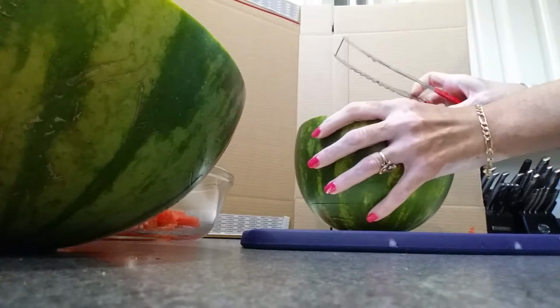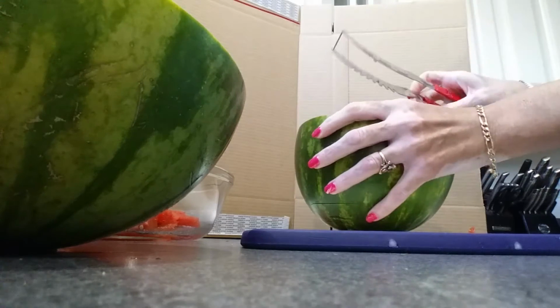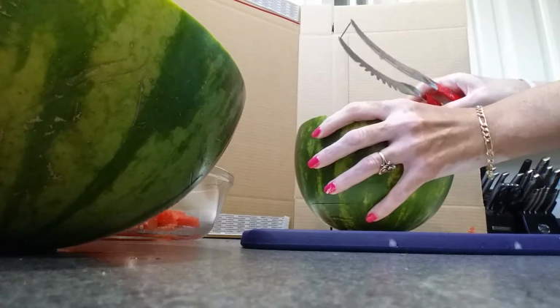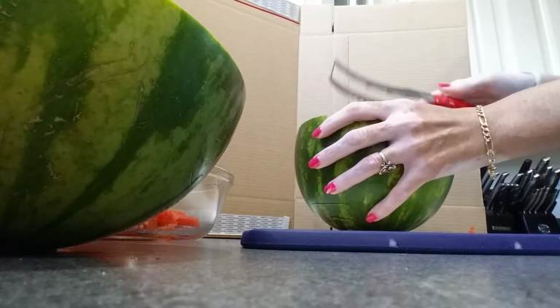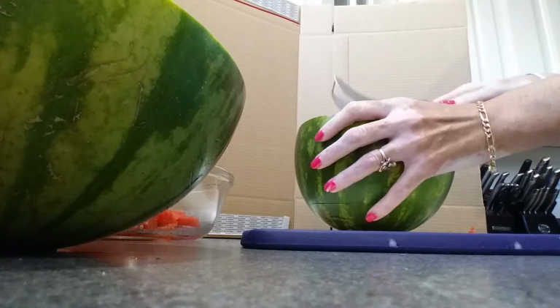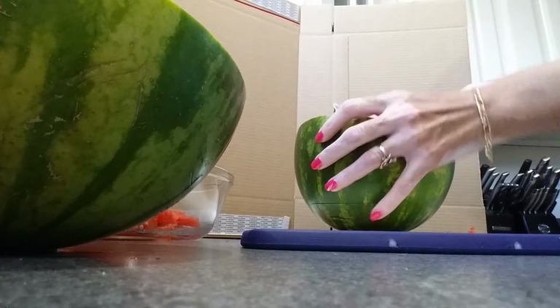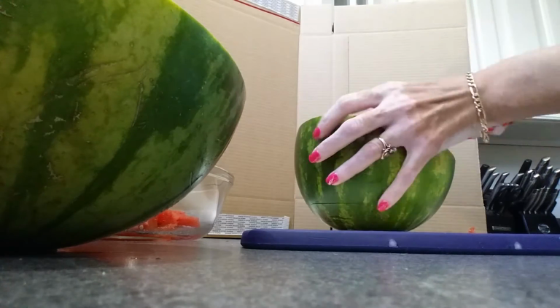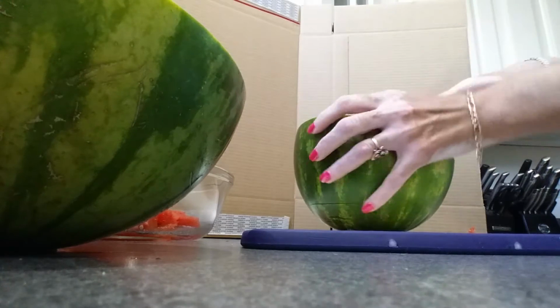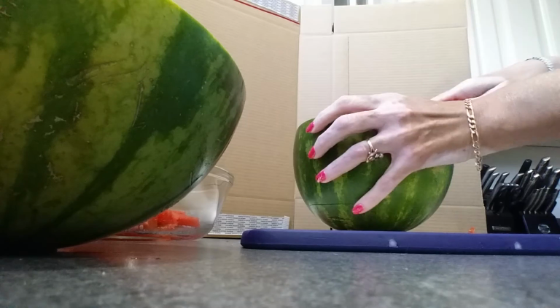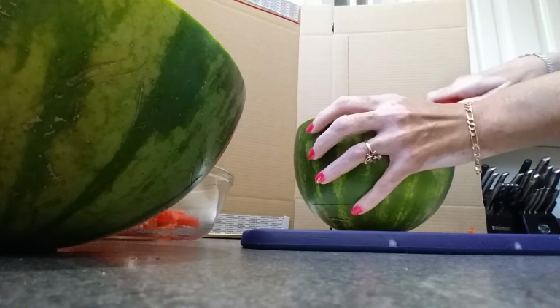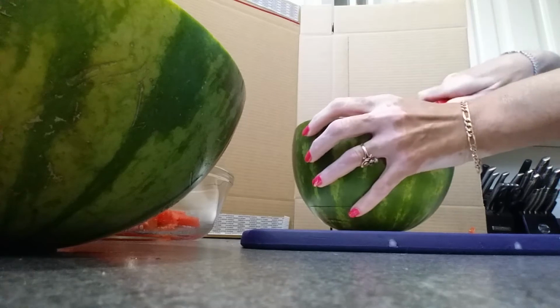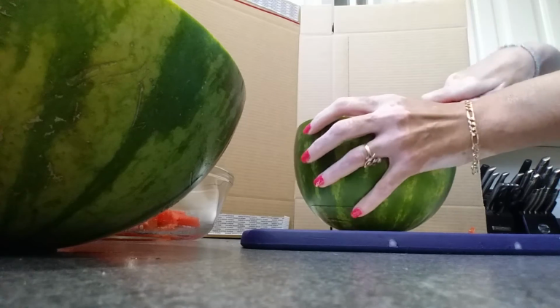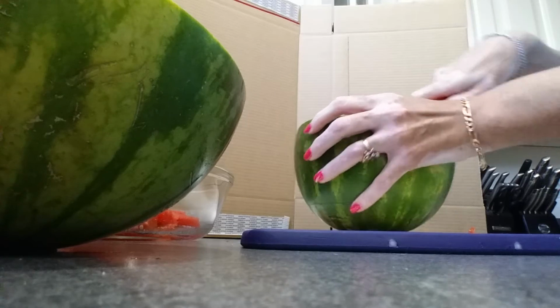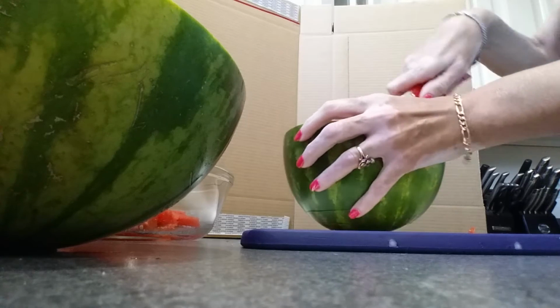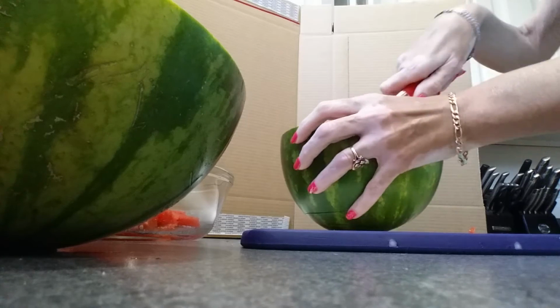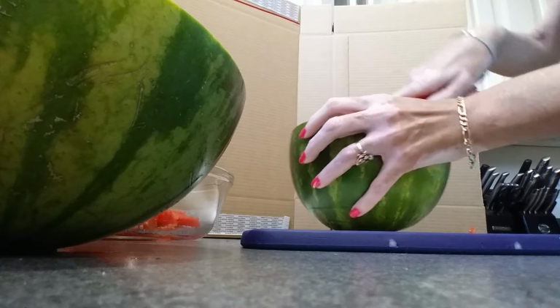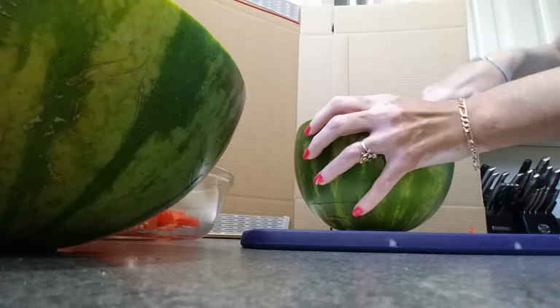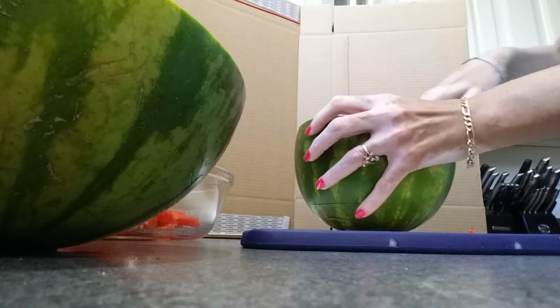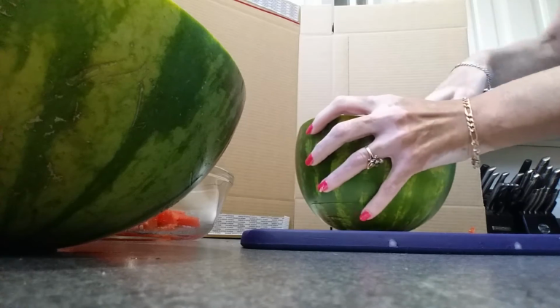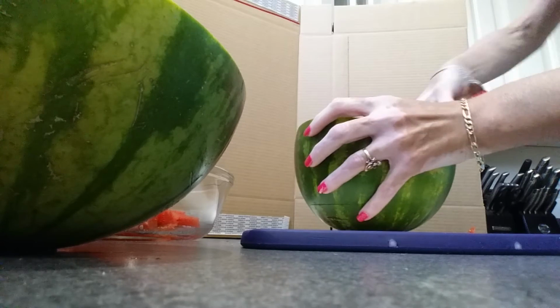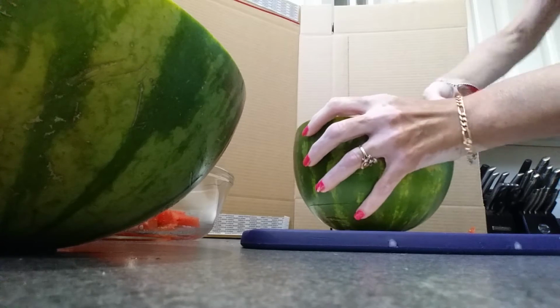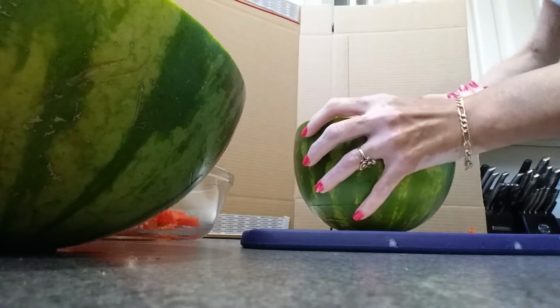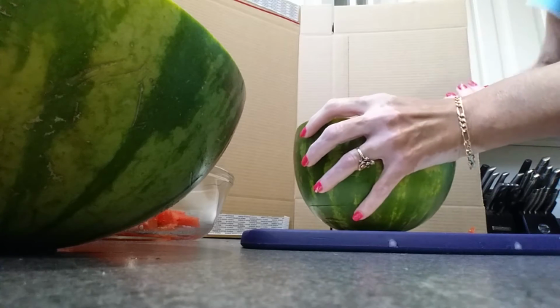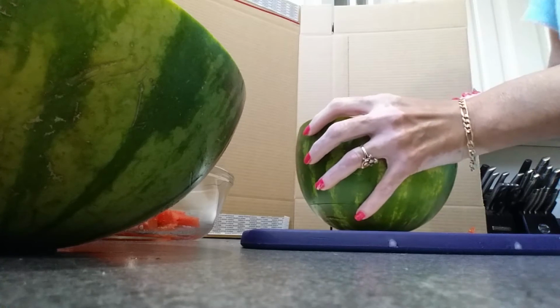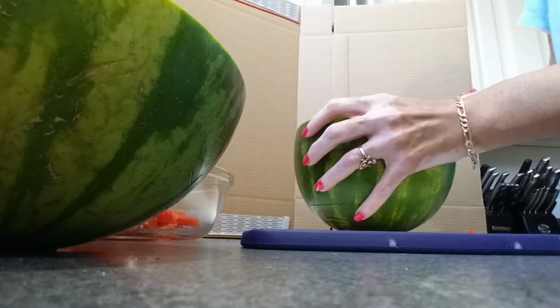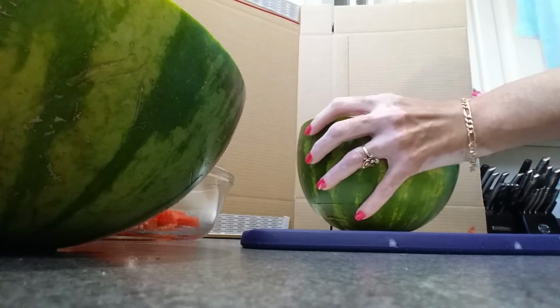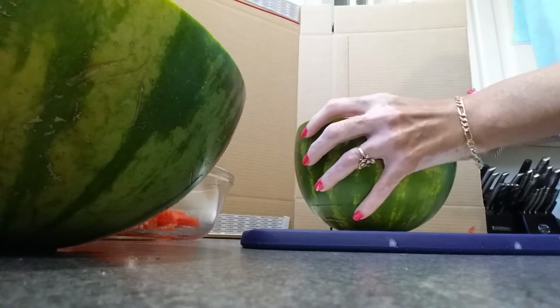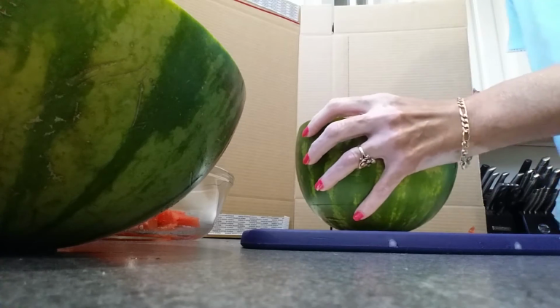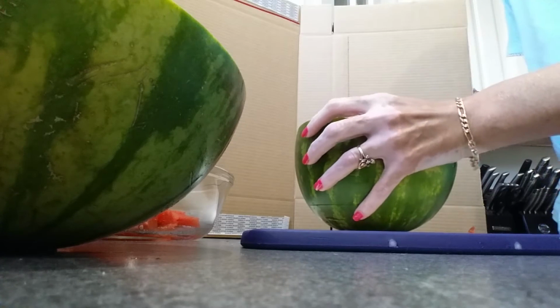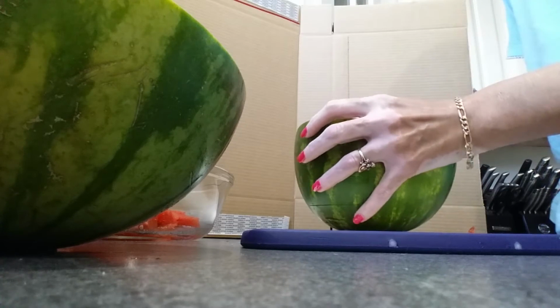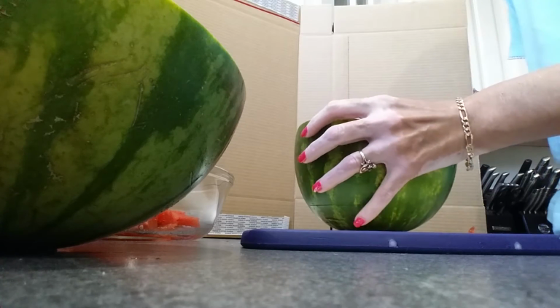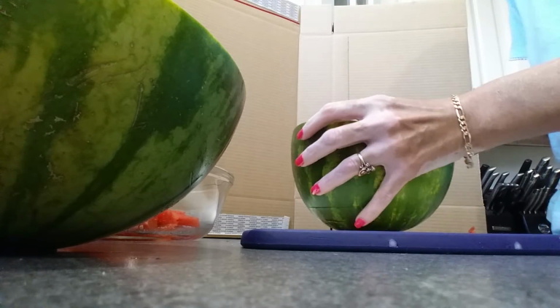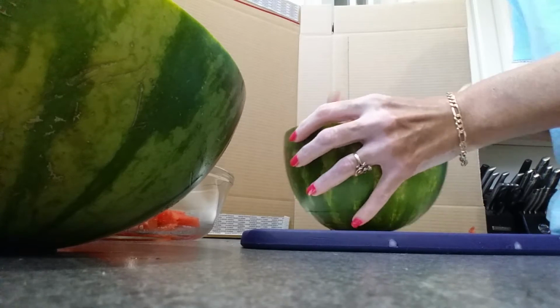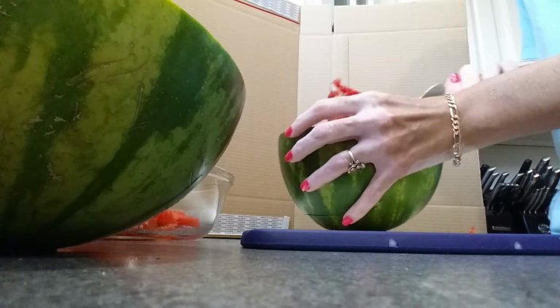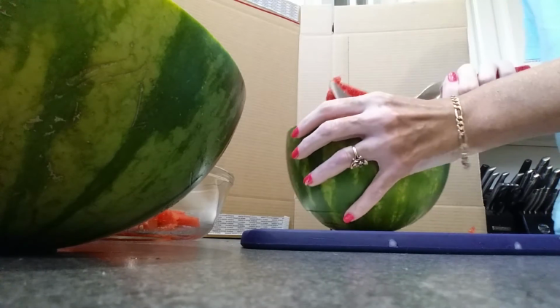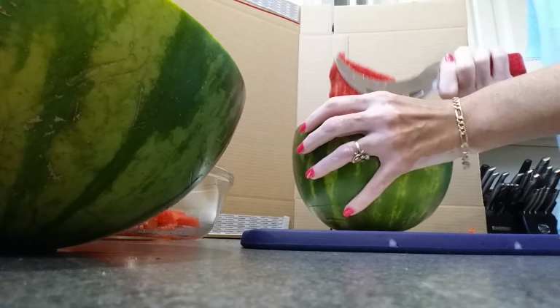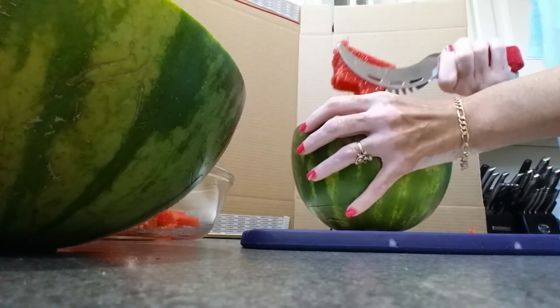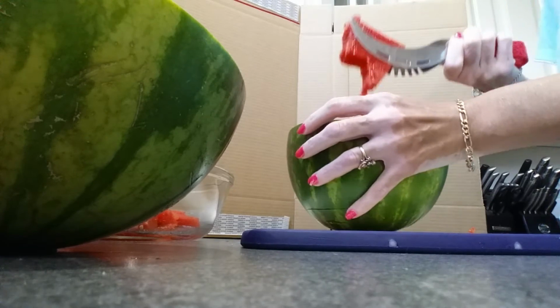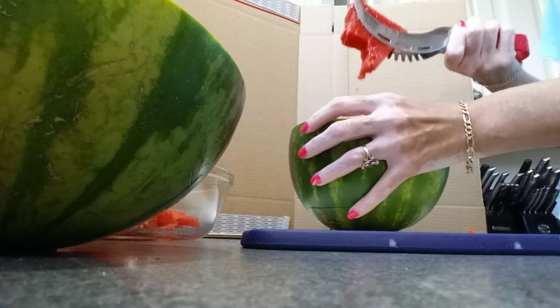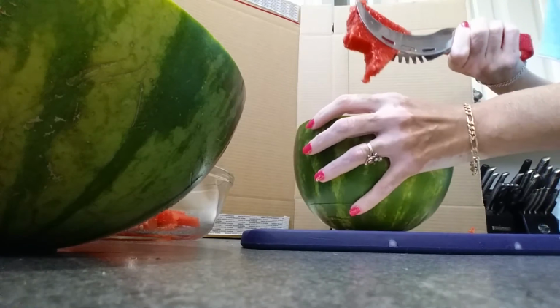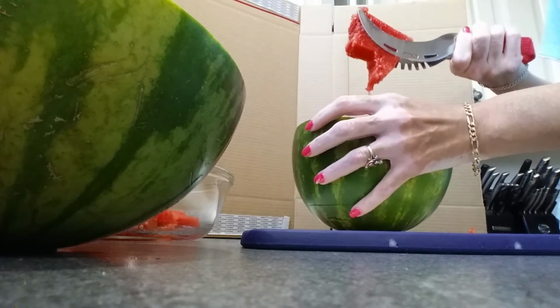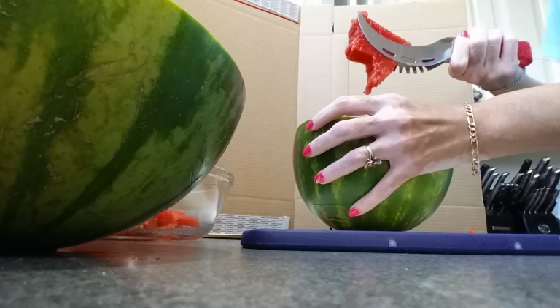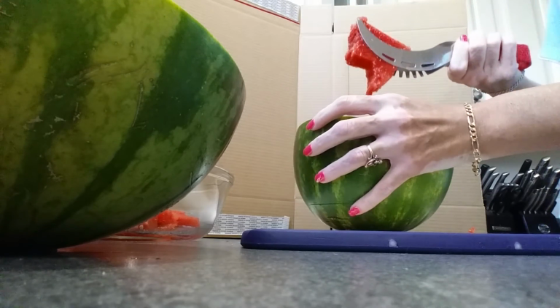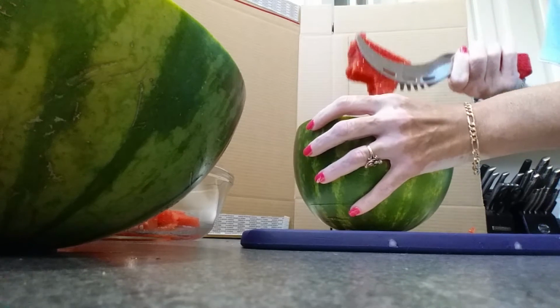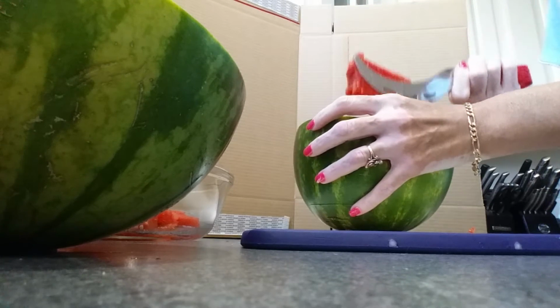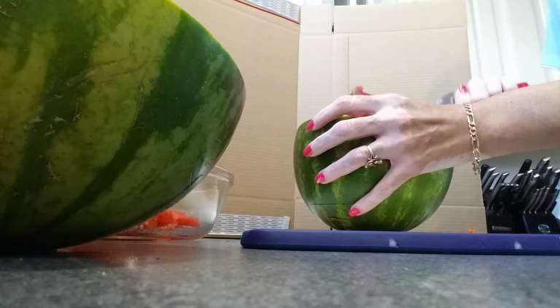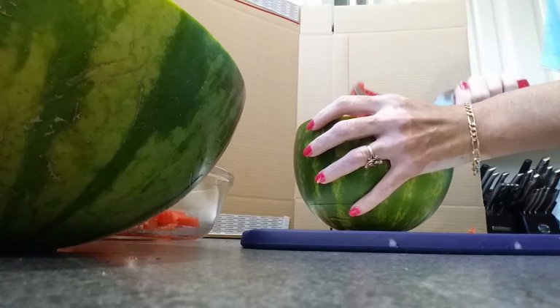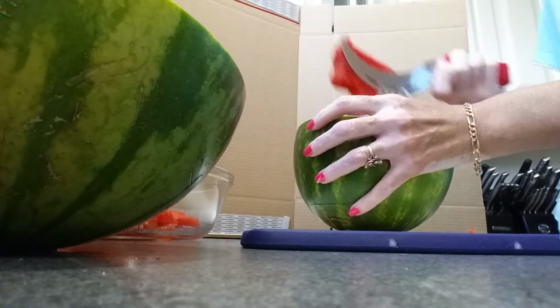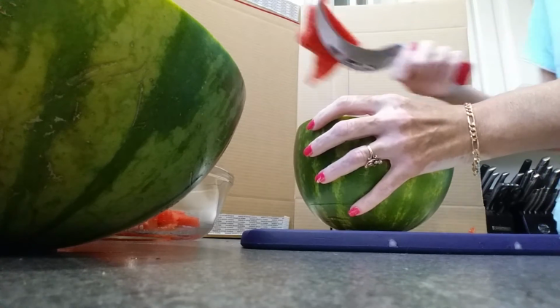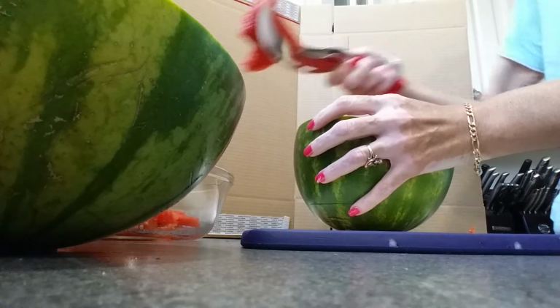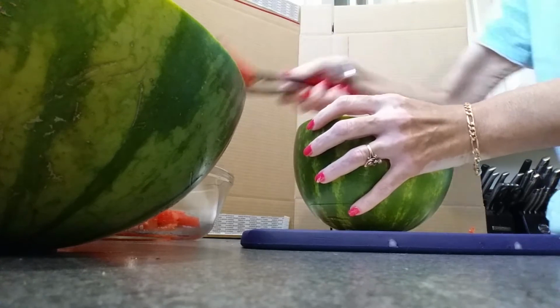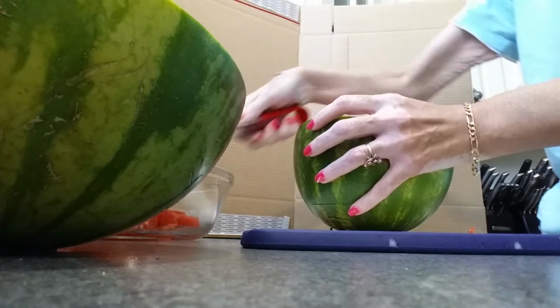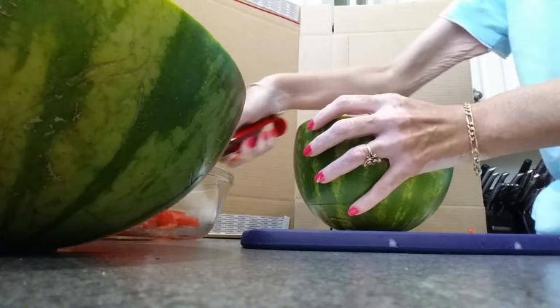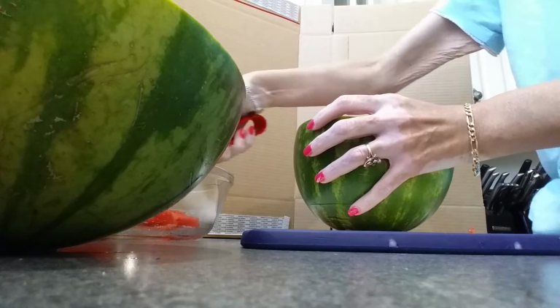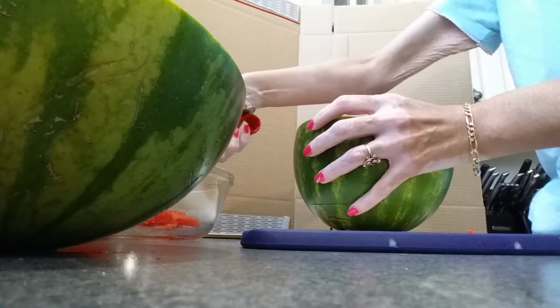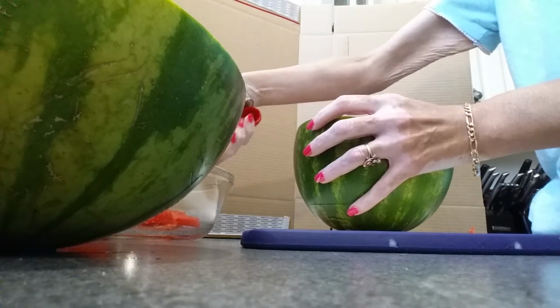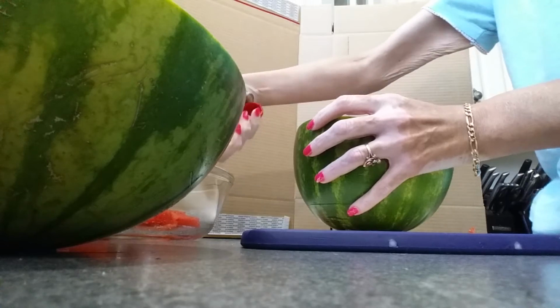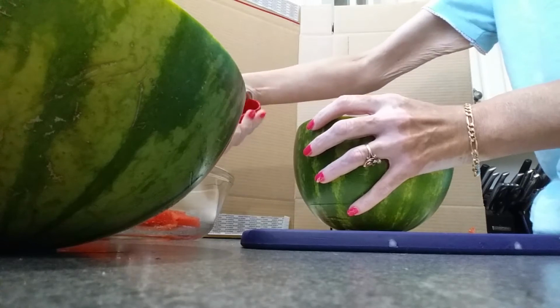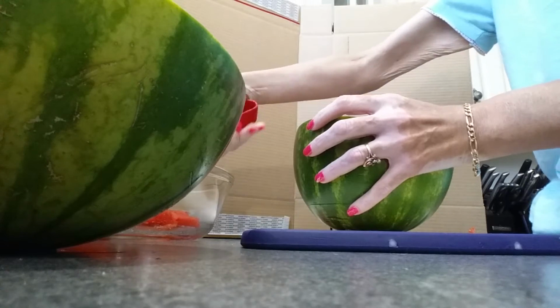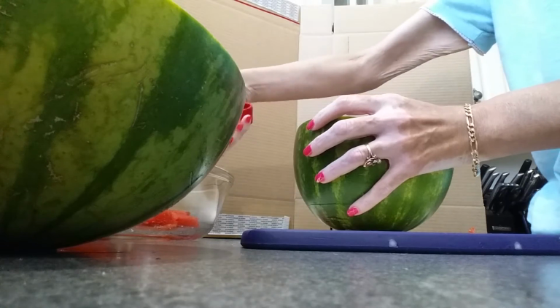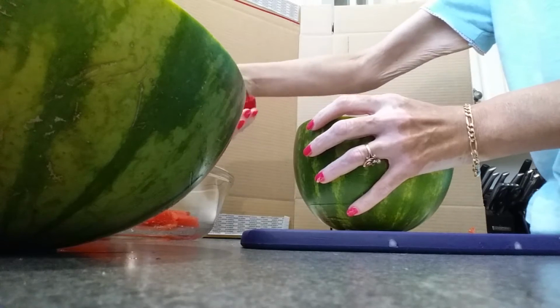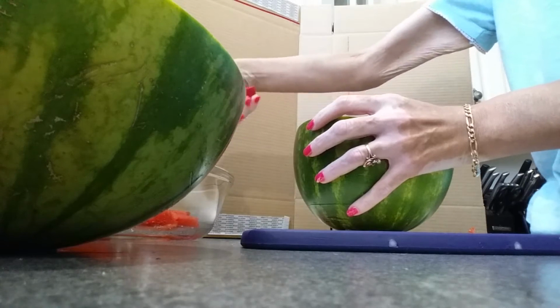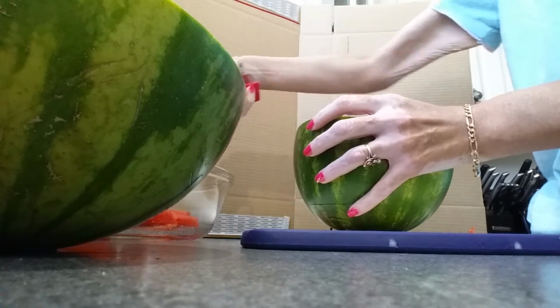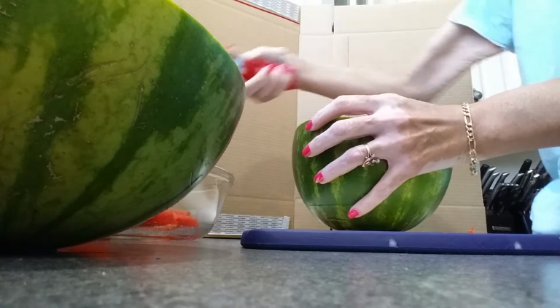Turn it around, insert it this way, and squeeze the tongs to be able to pull up your nice watermelon slices.